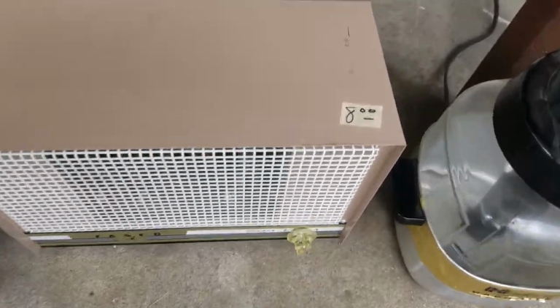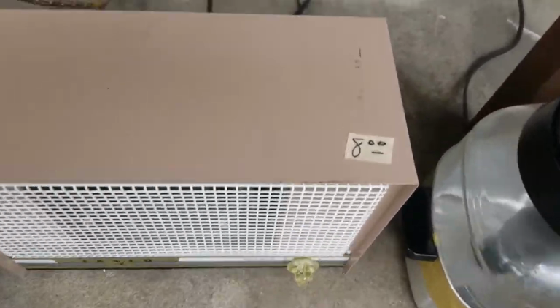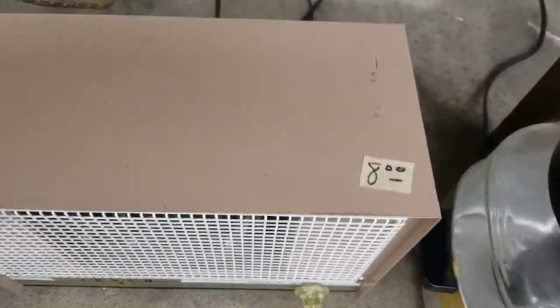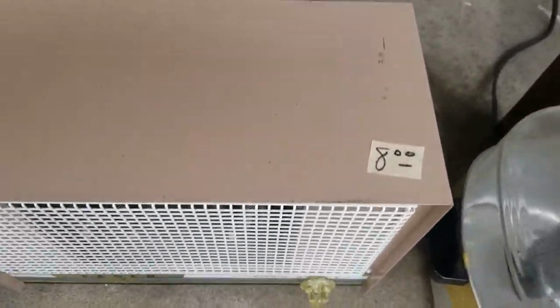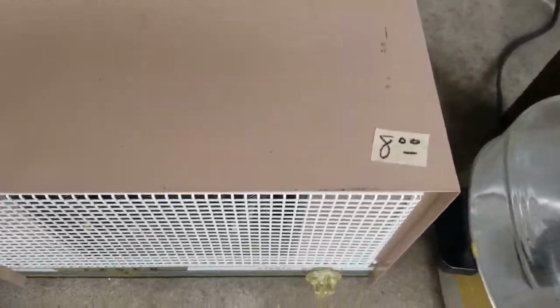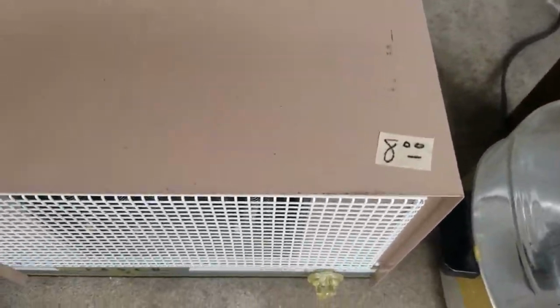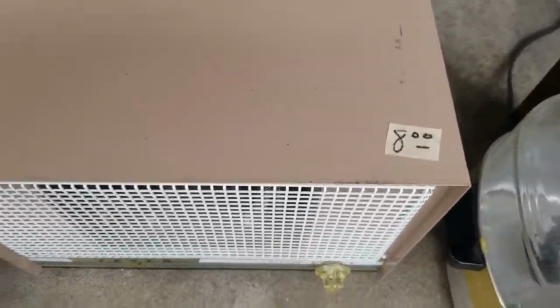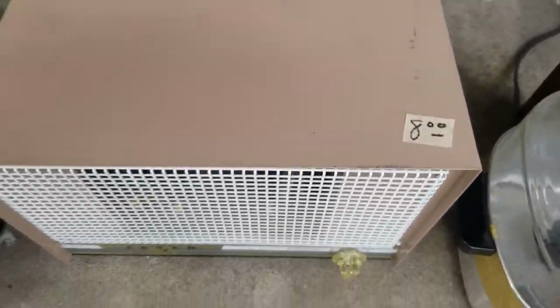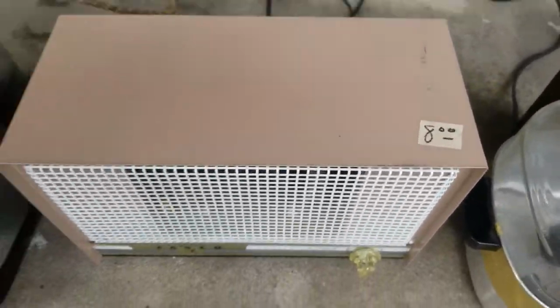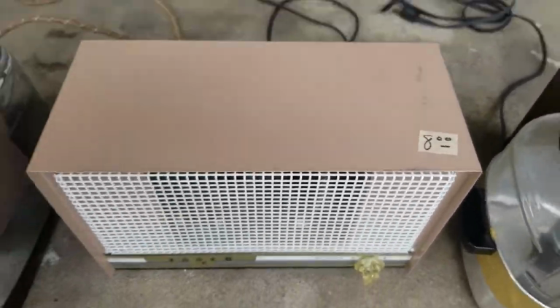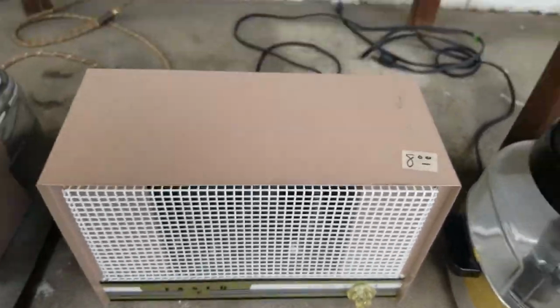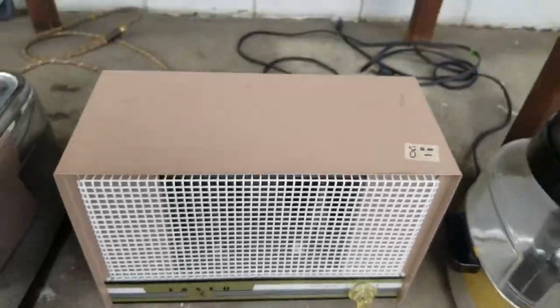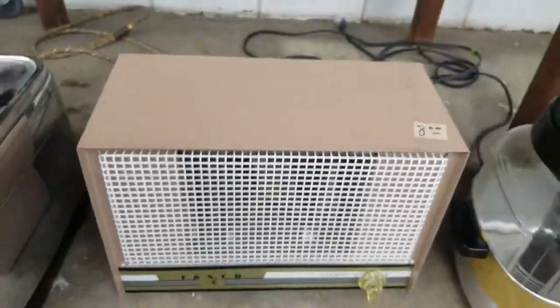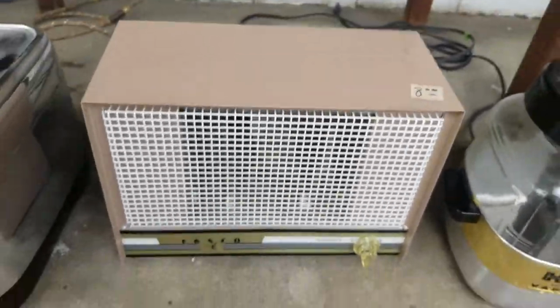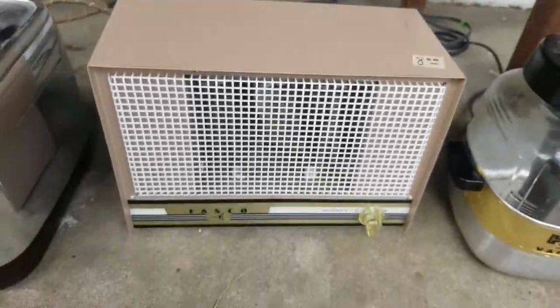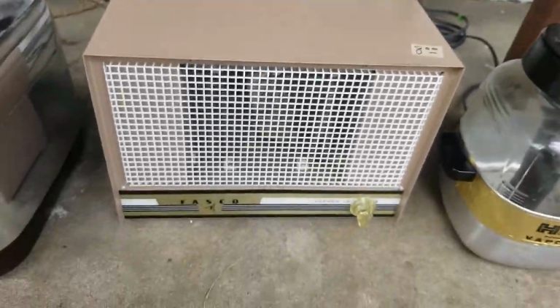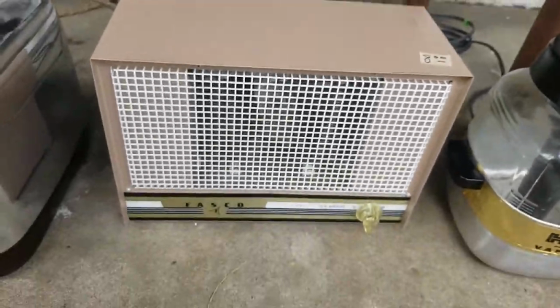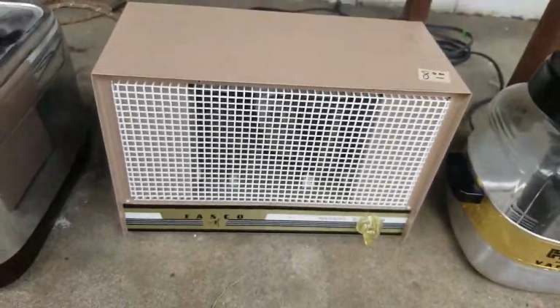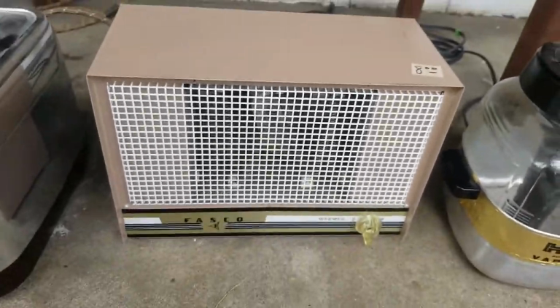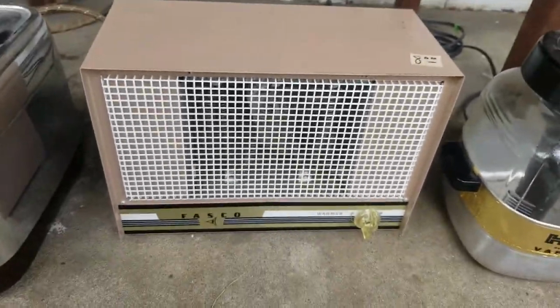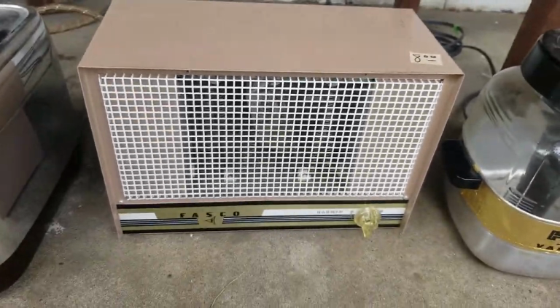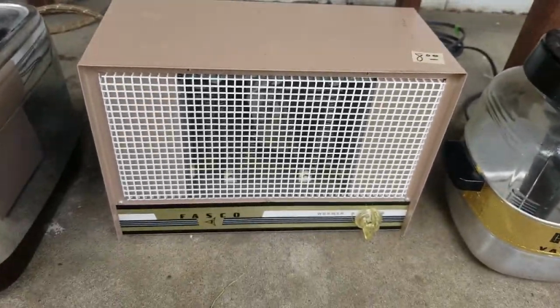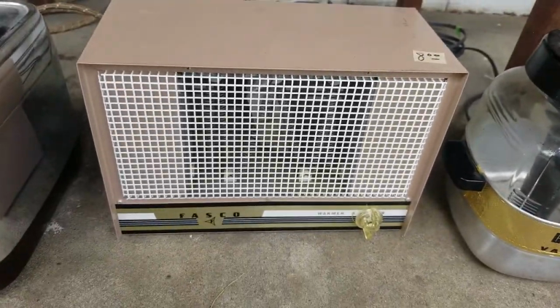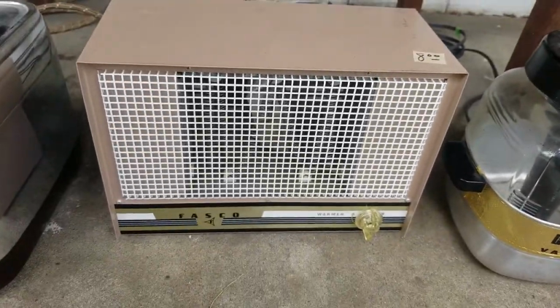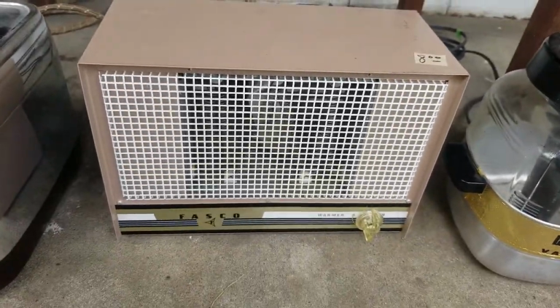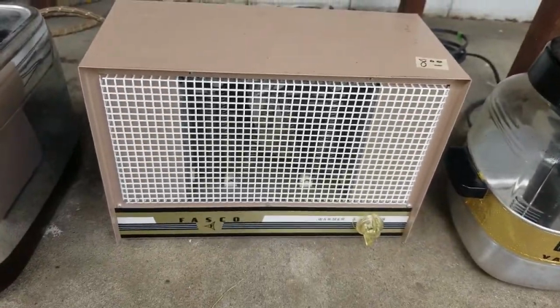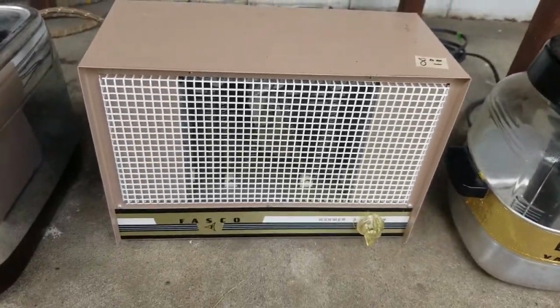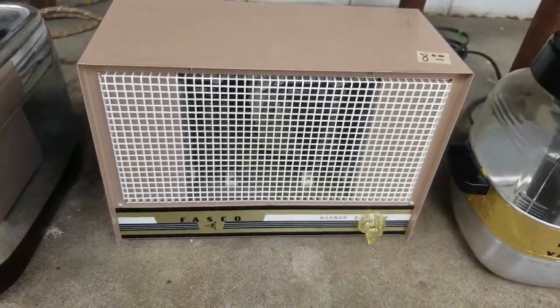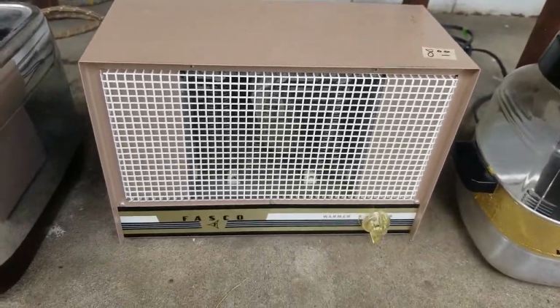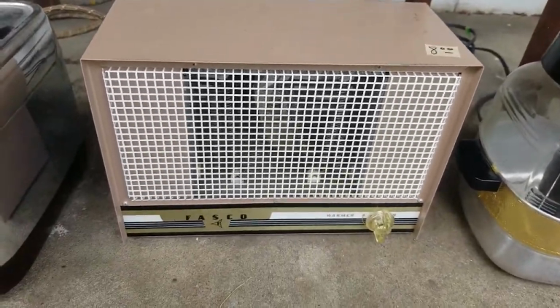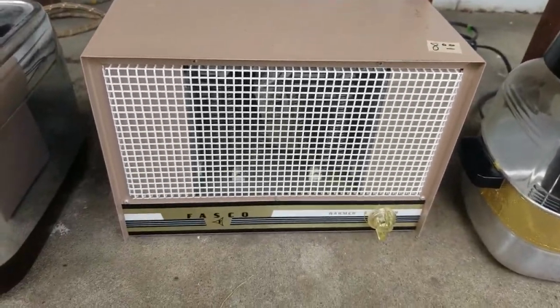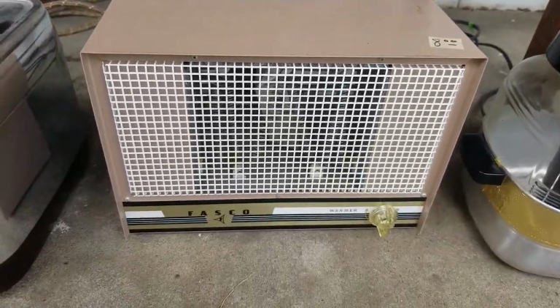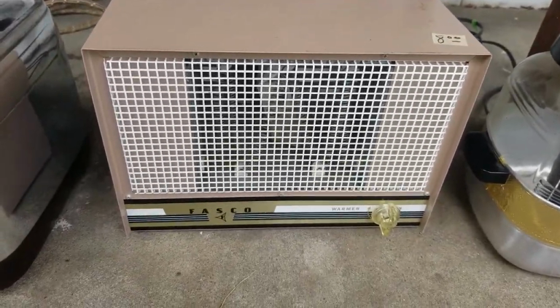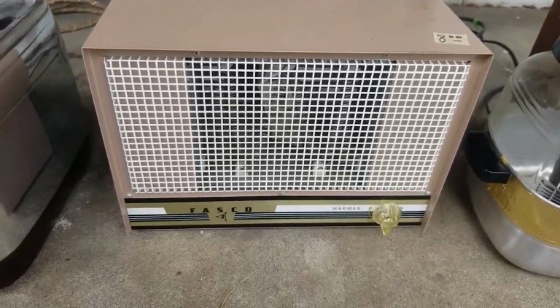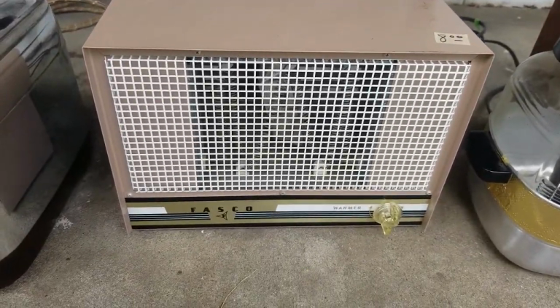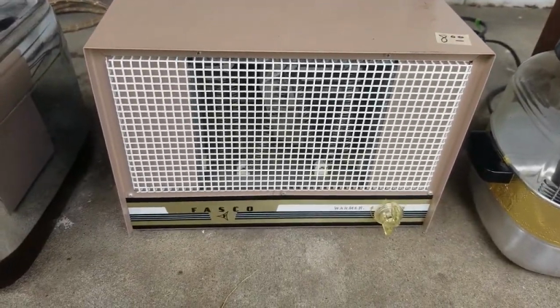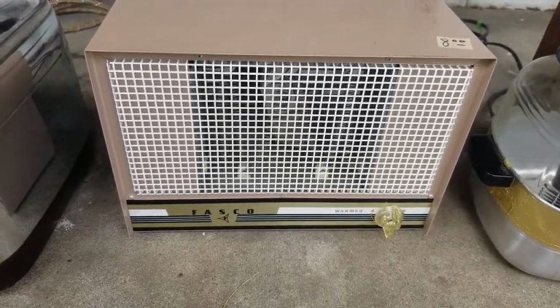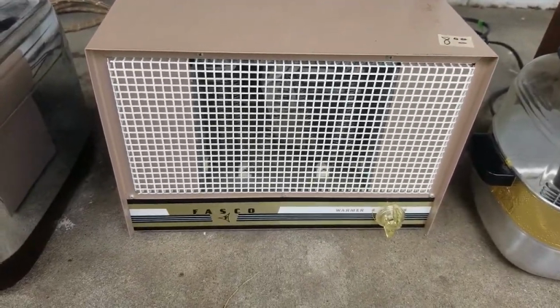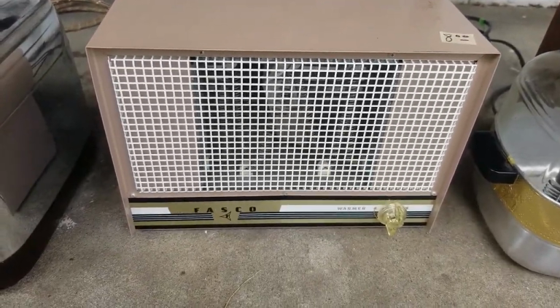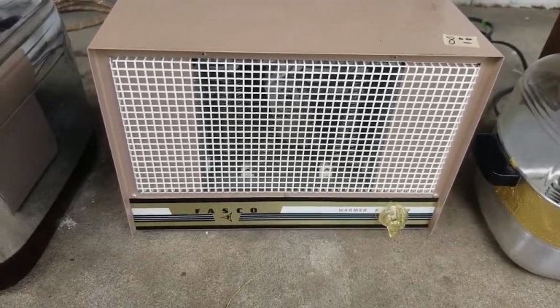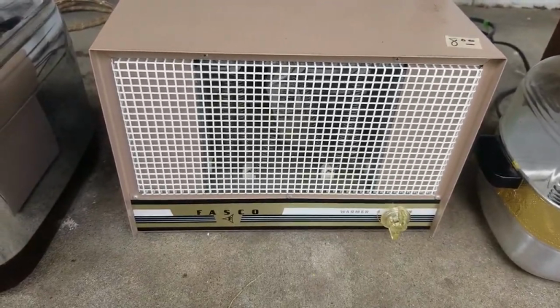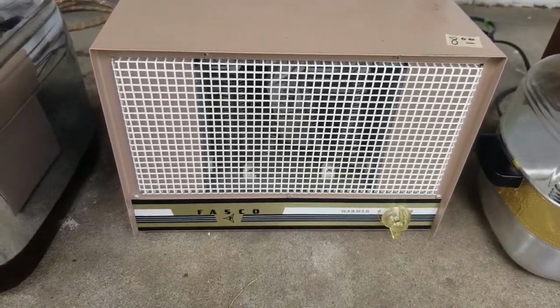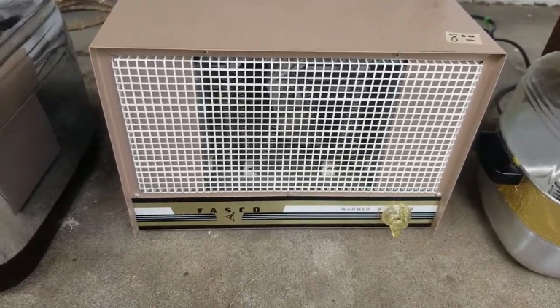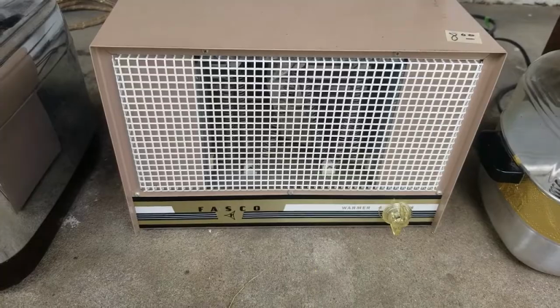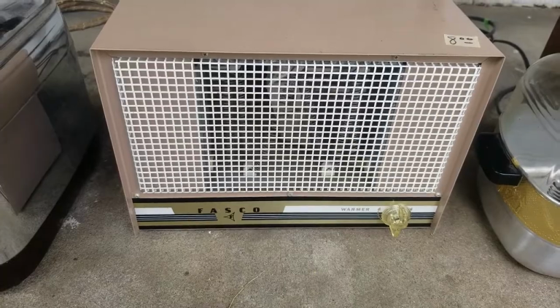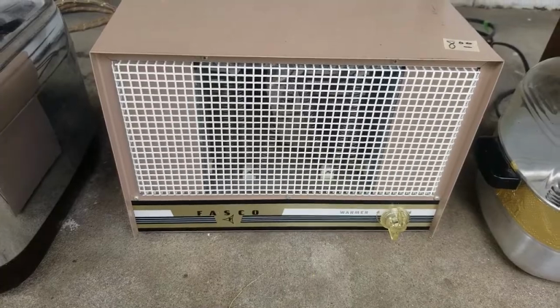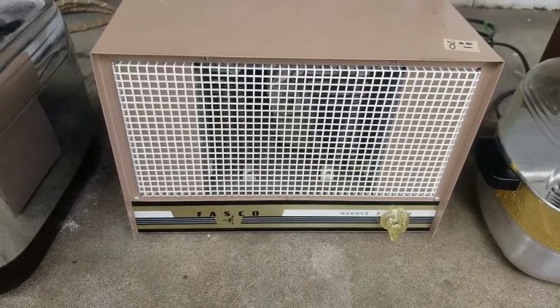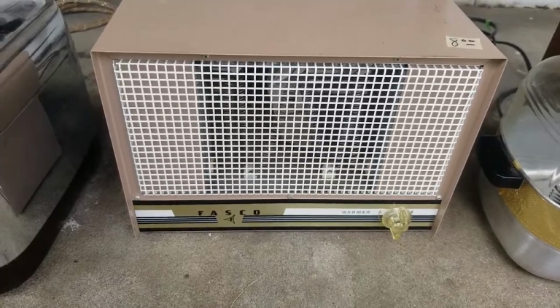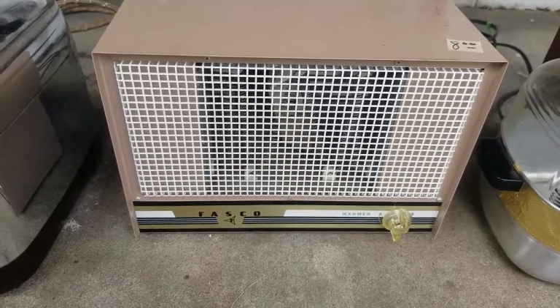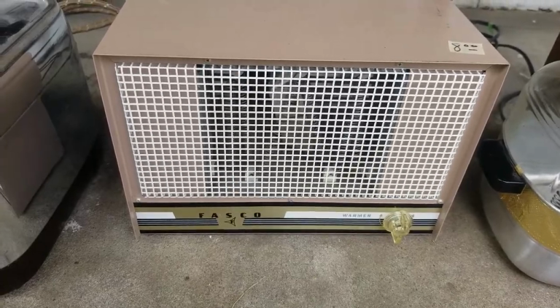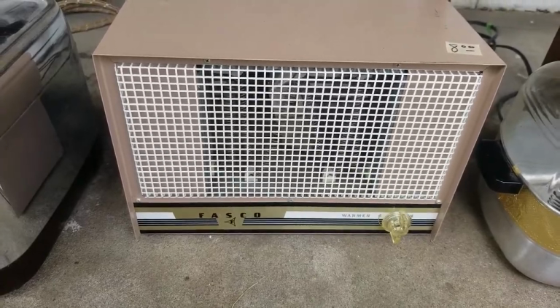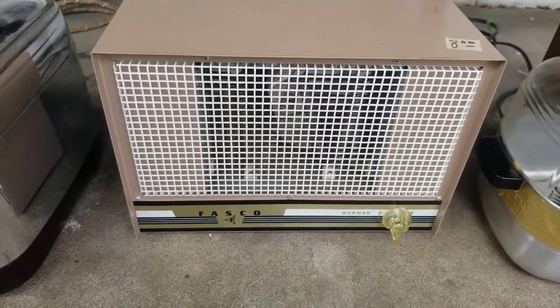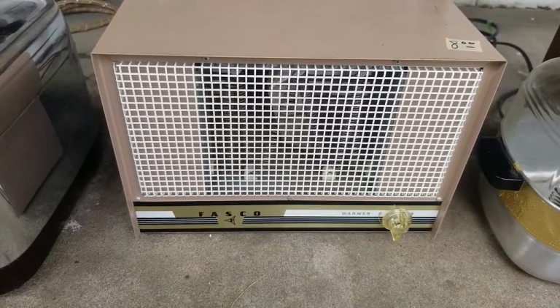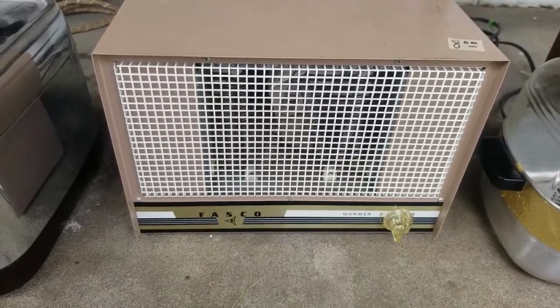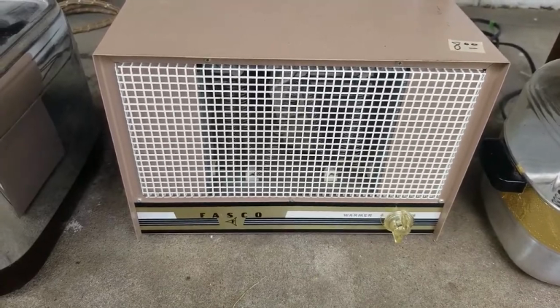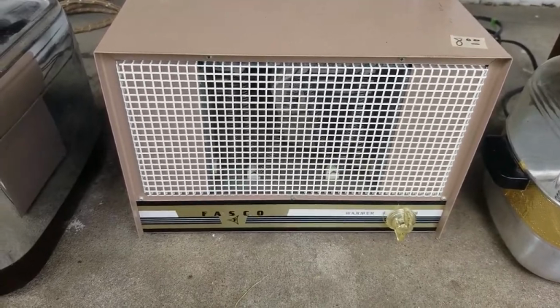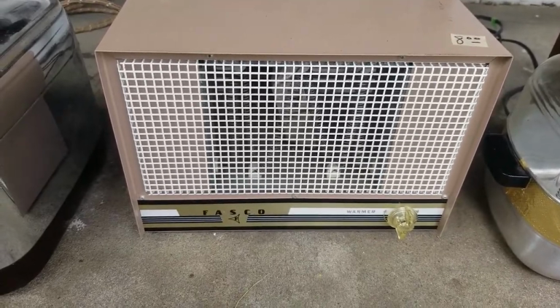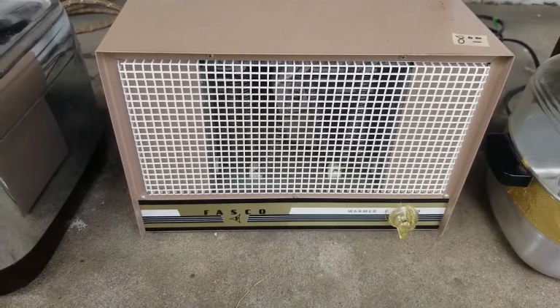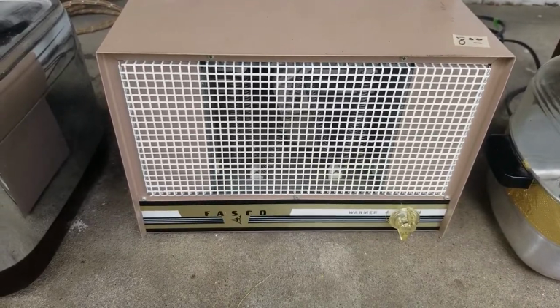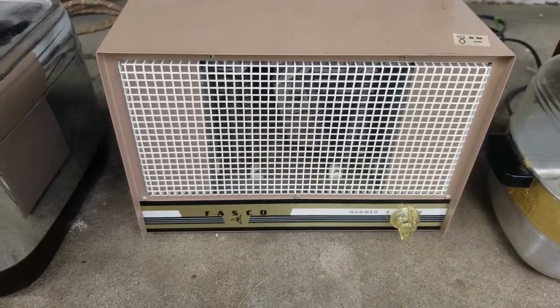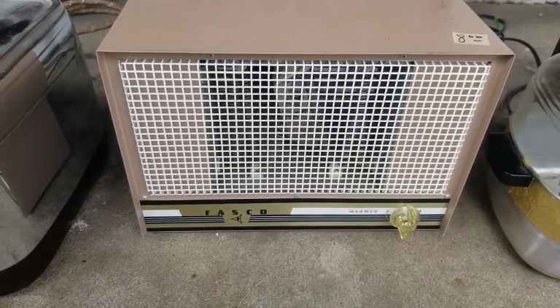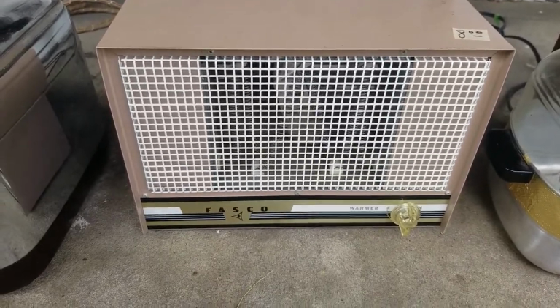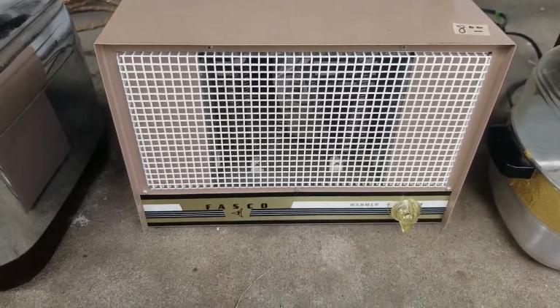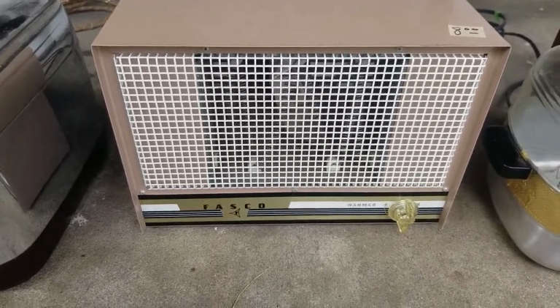Paid $4 for this. Recent sold of a very similar model — Fasco — $50 plus shipping.